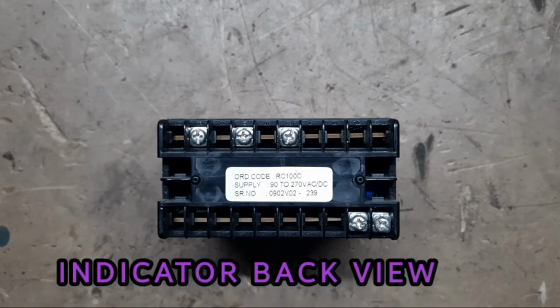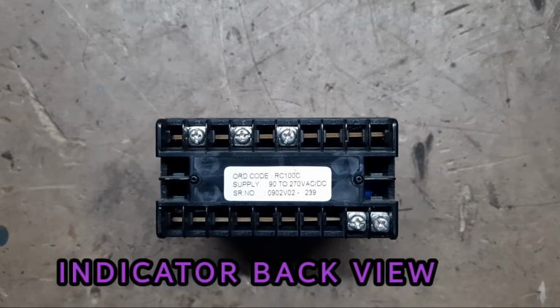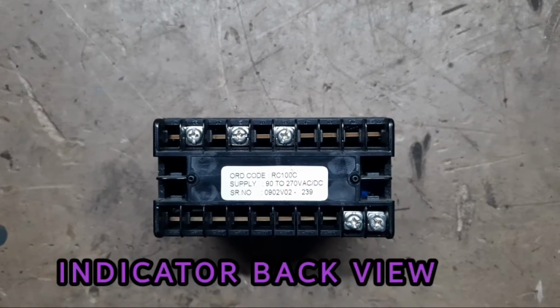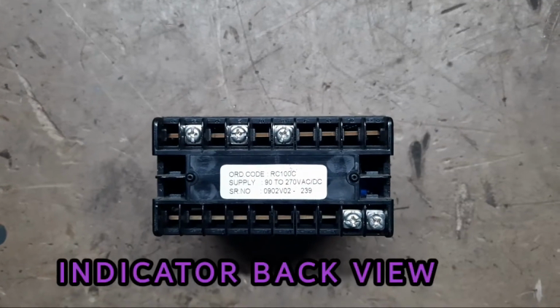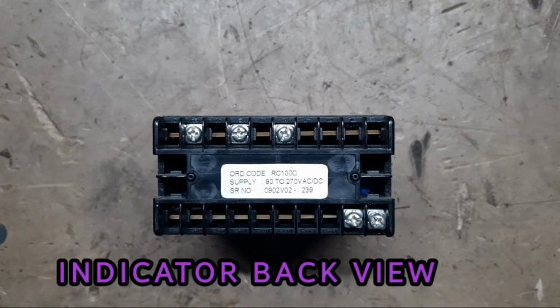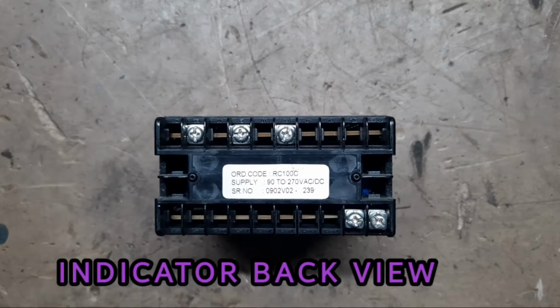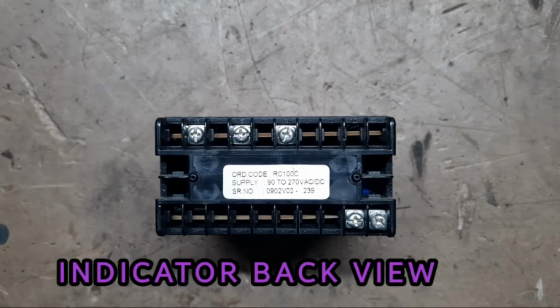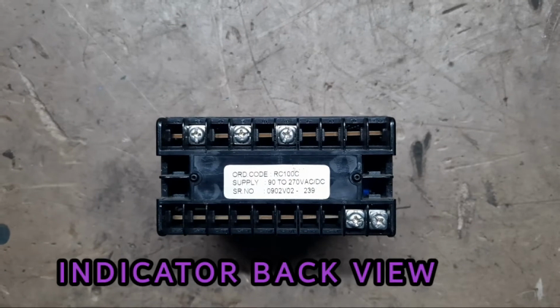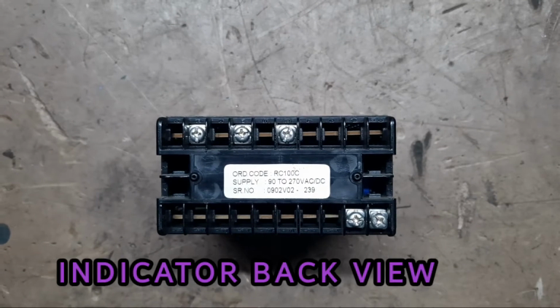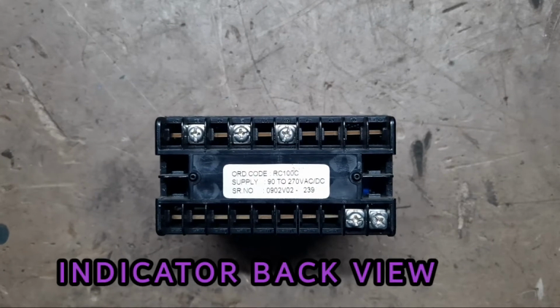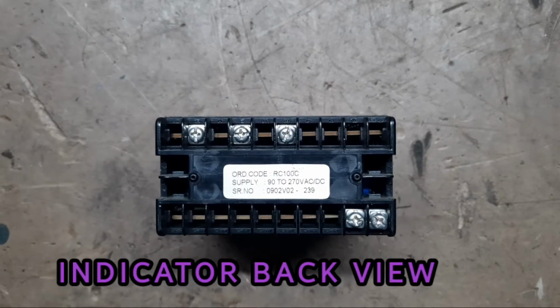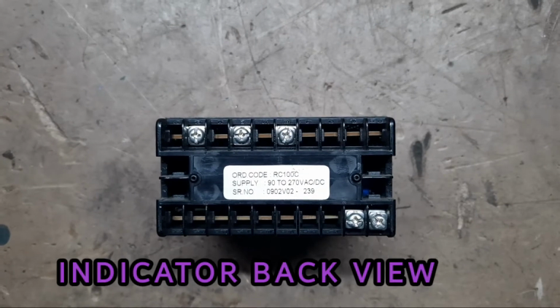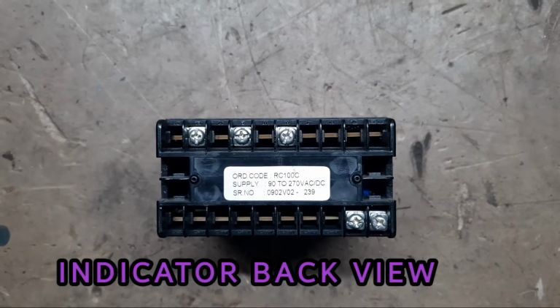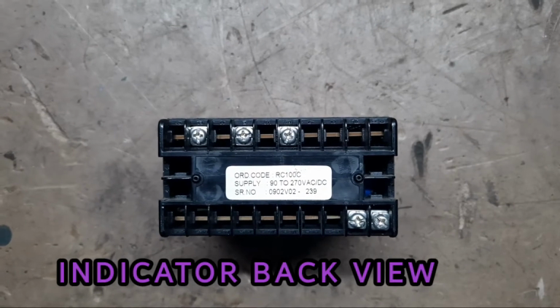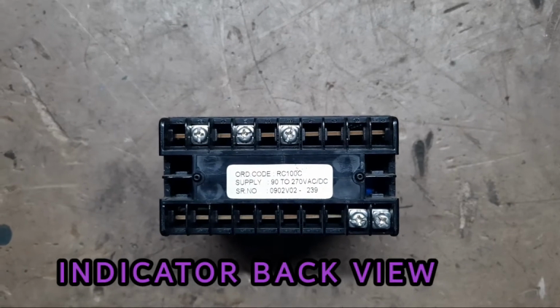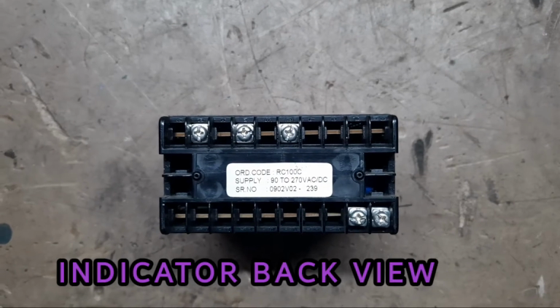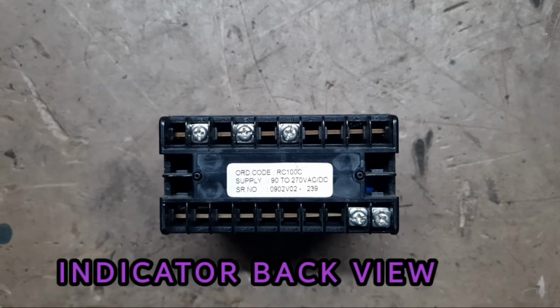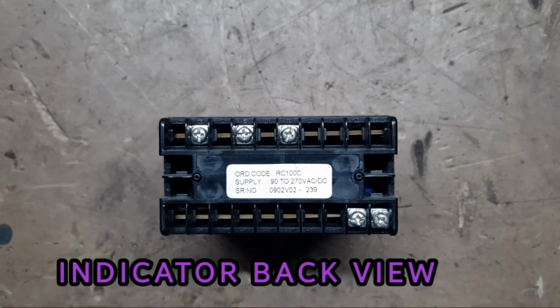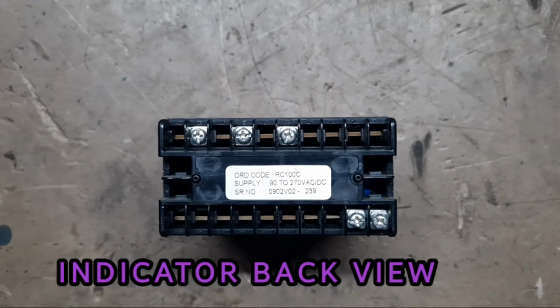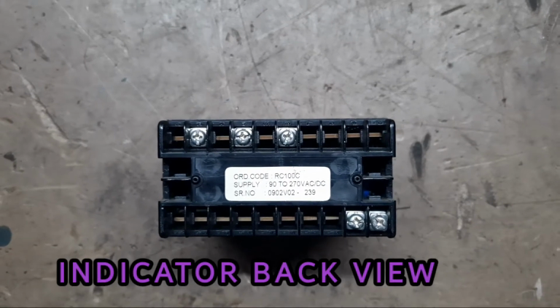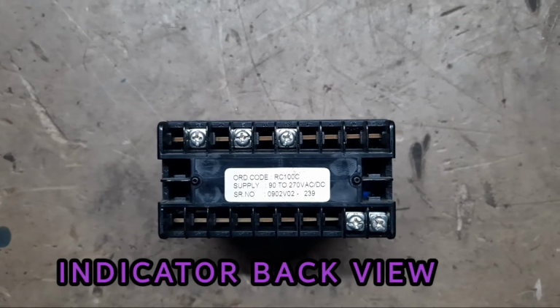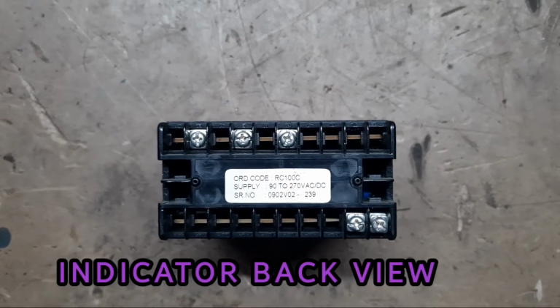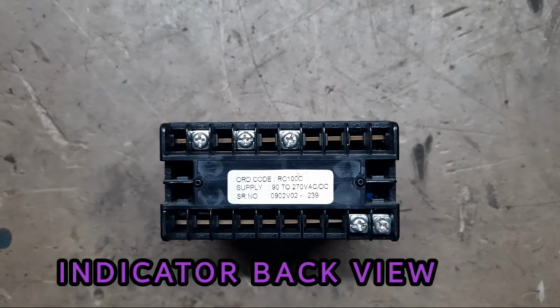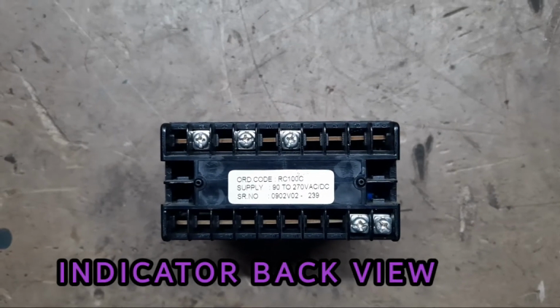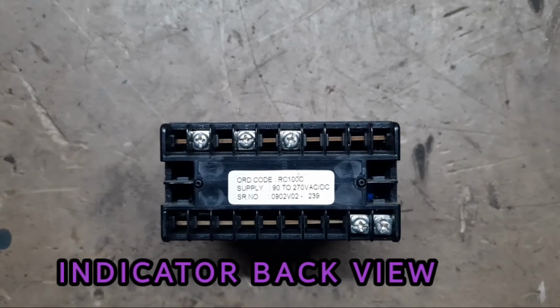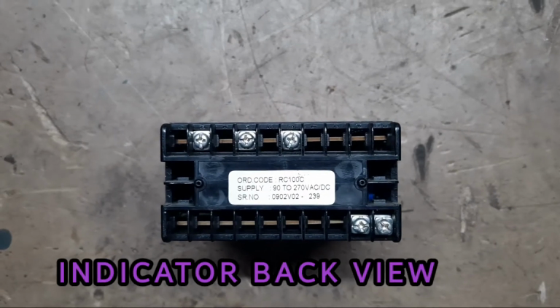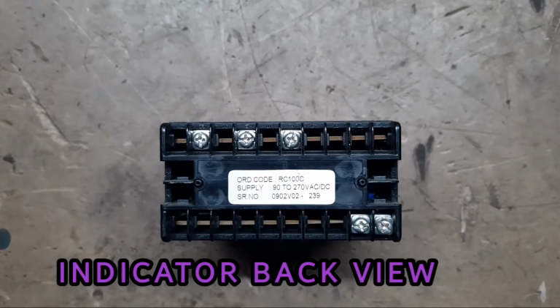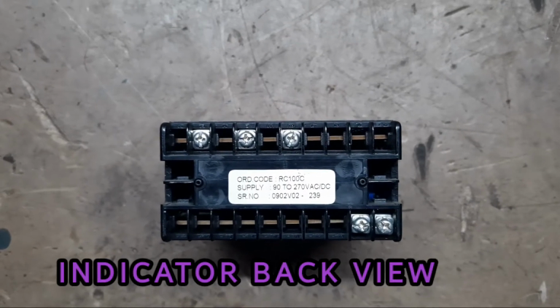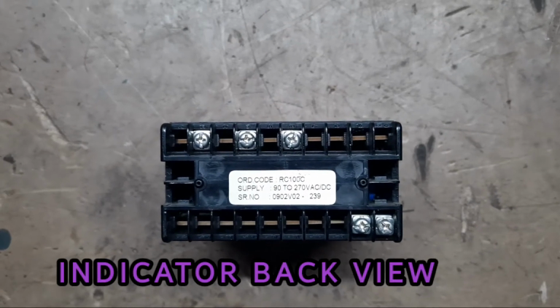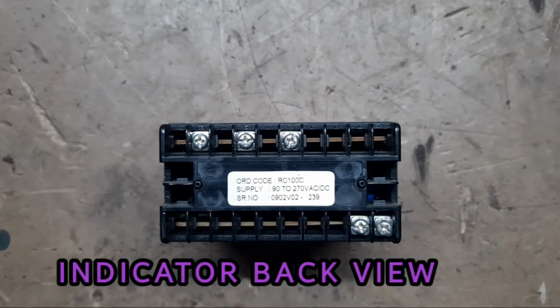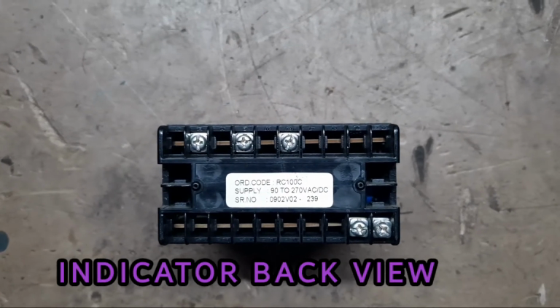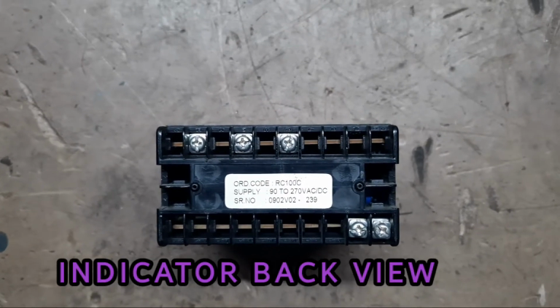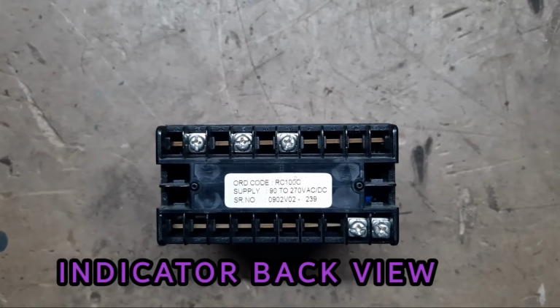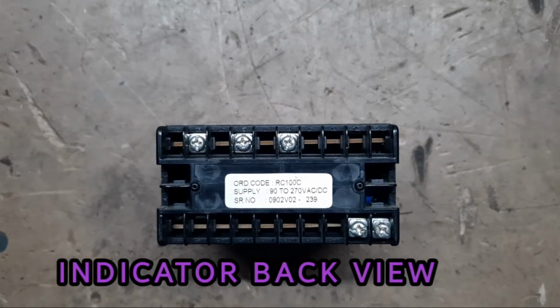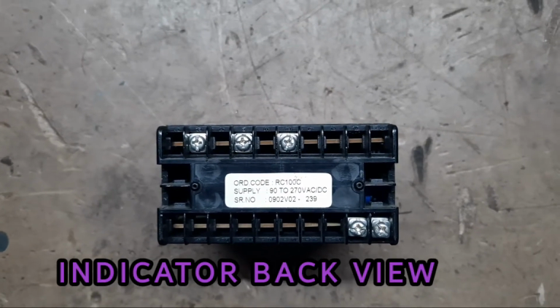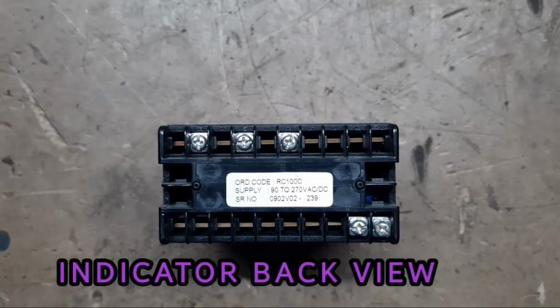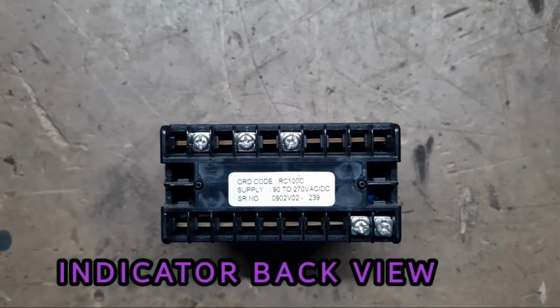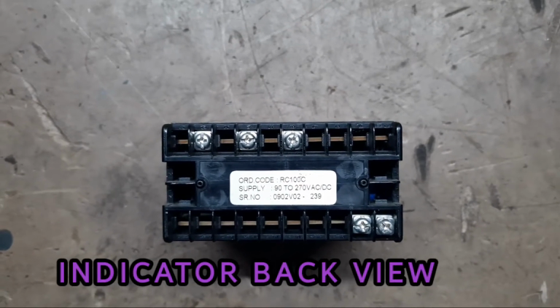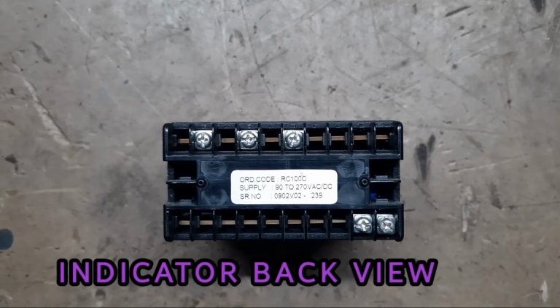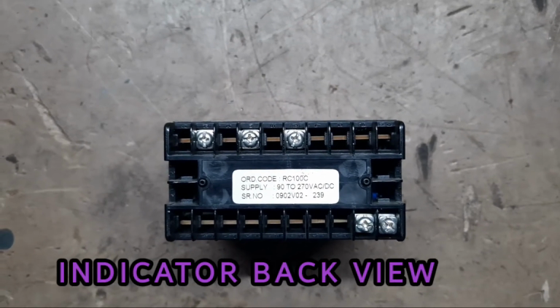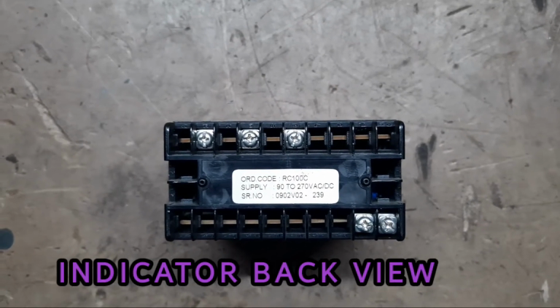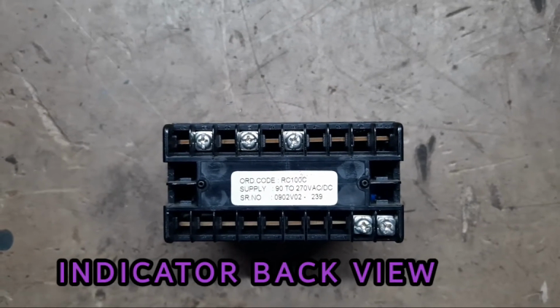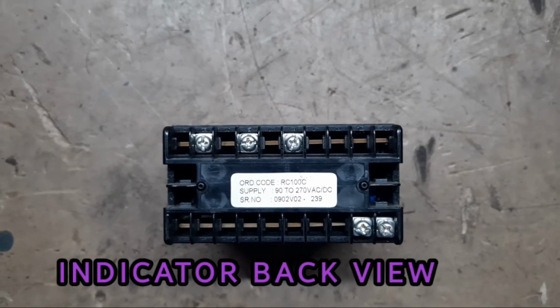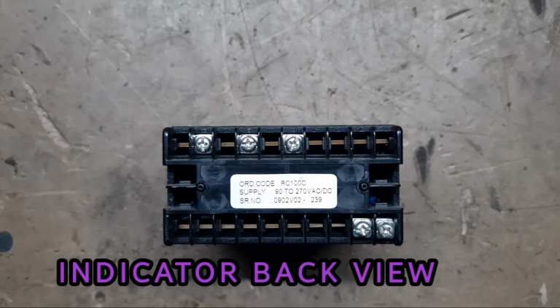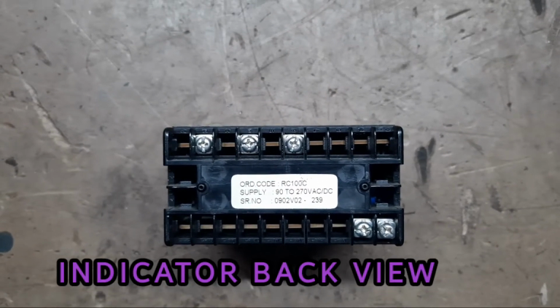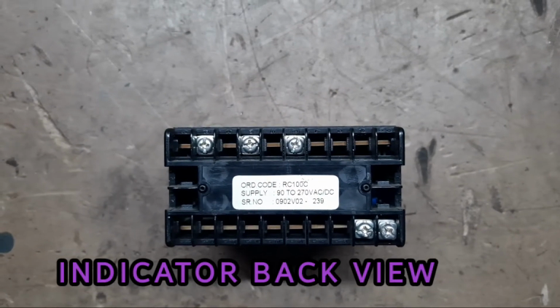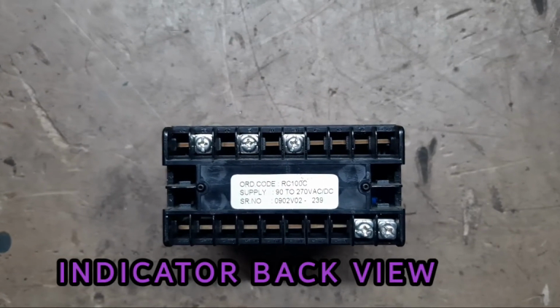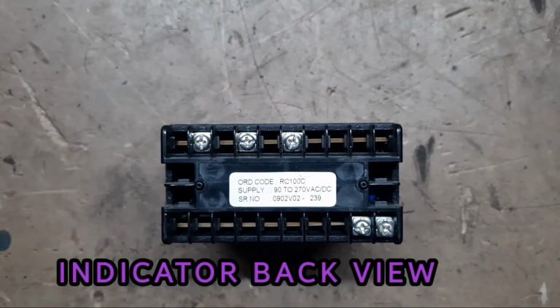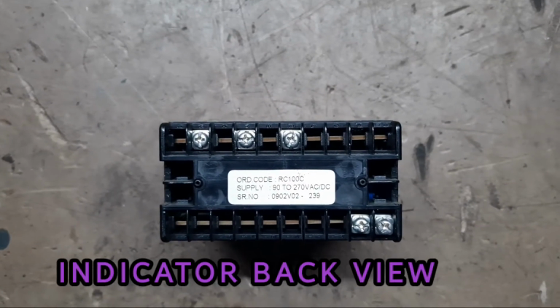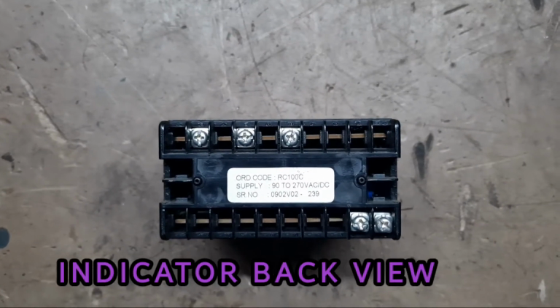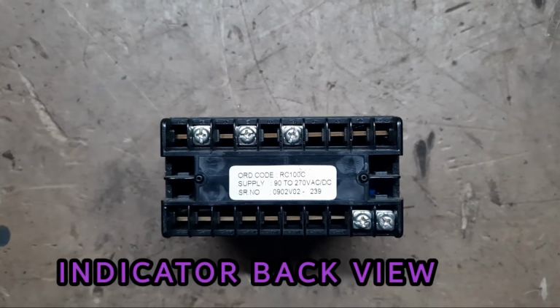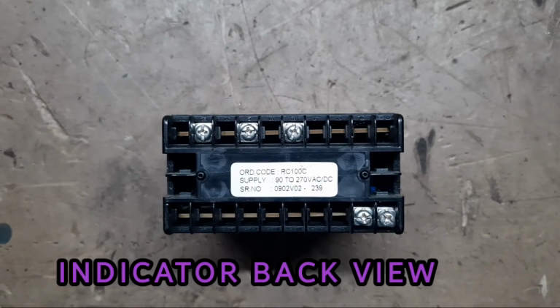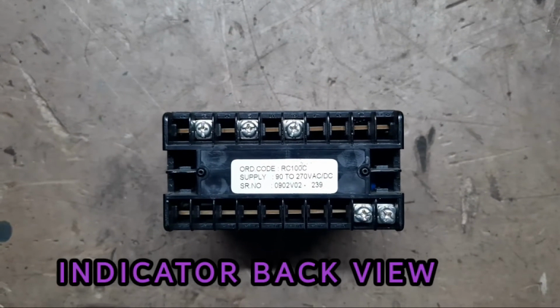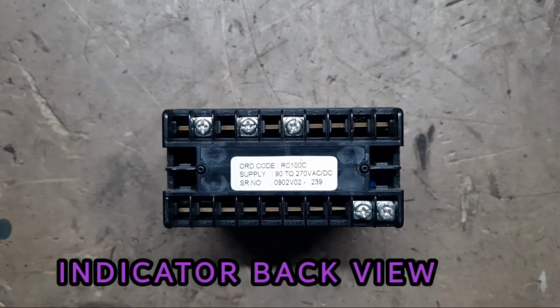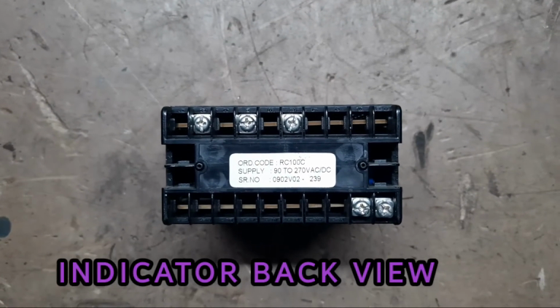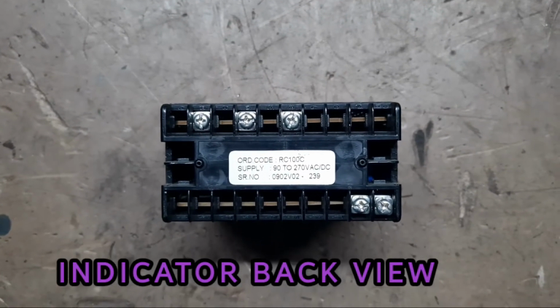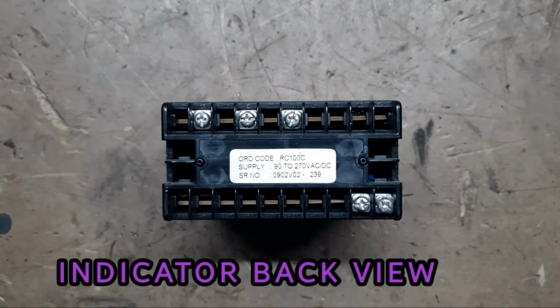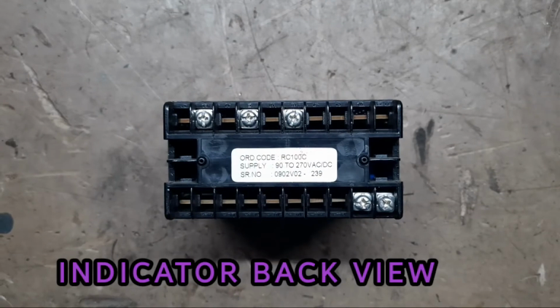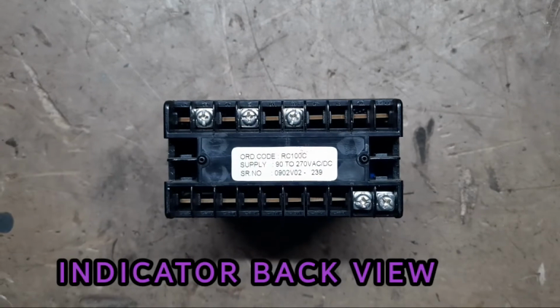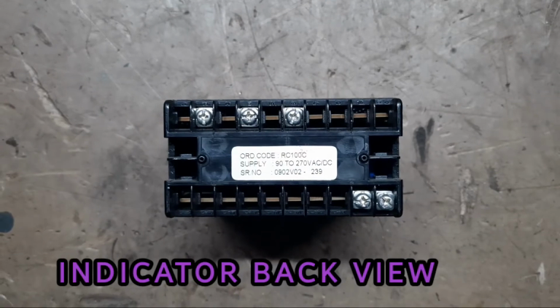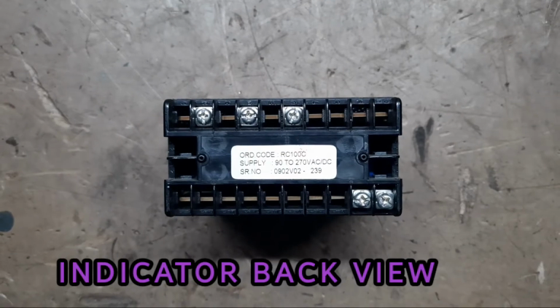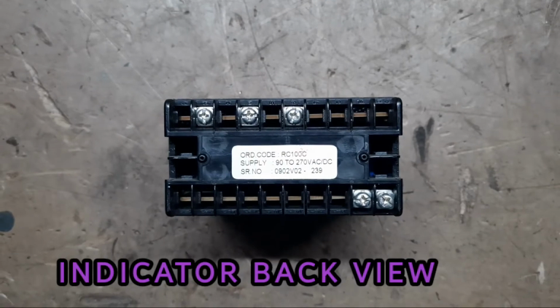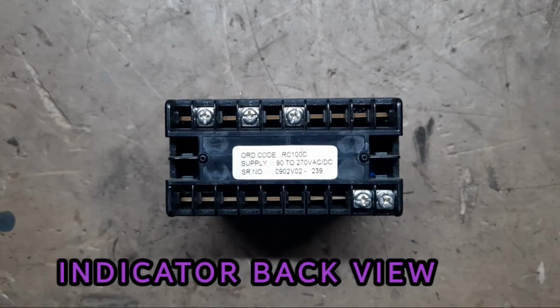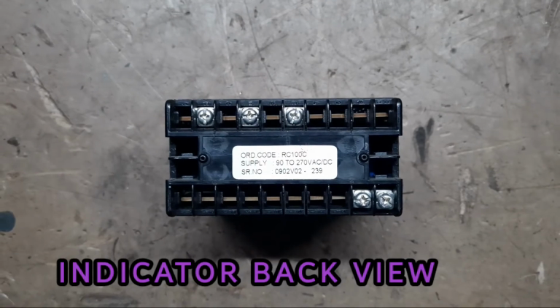Indicator back view. Supply voltage: 90 volts to 270 volts, SAR DC.